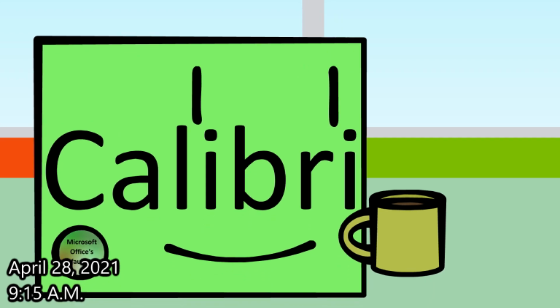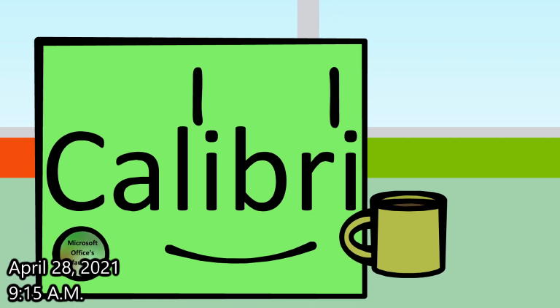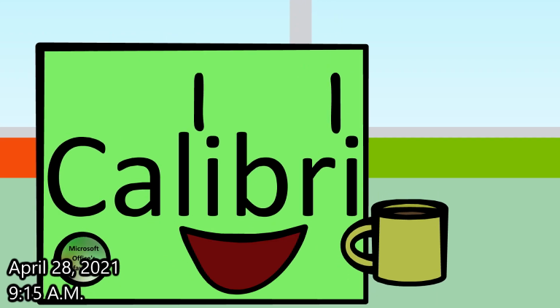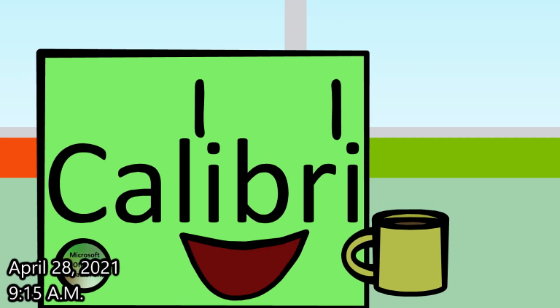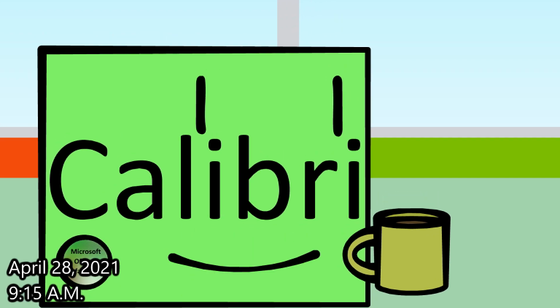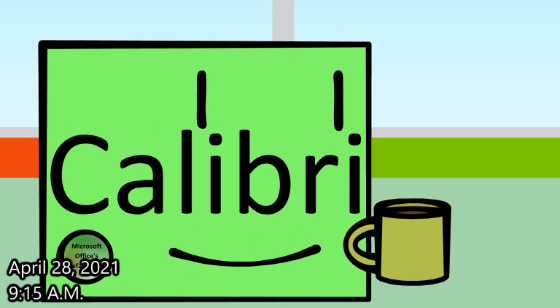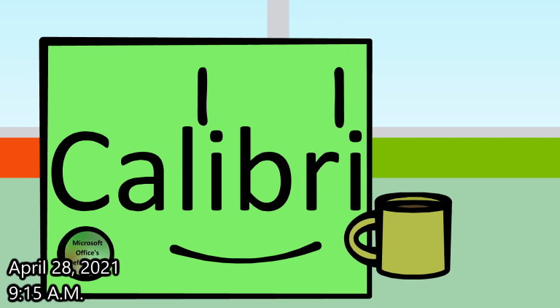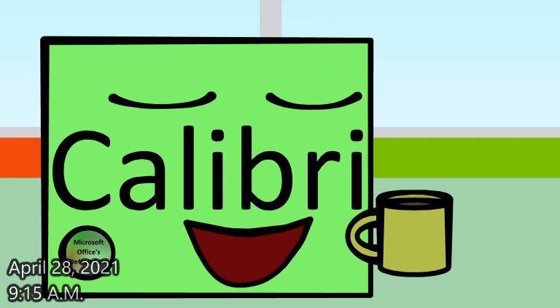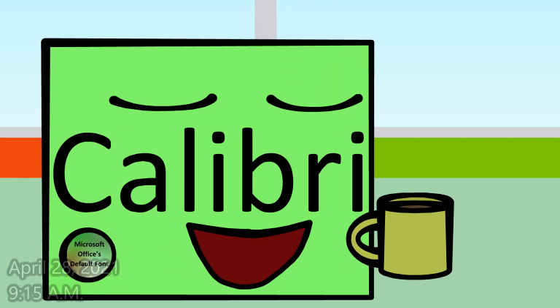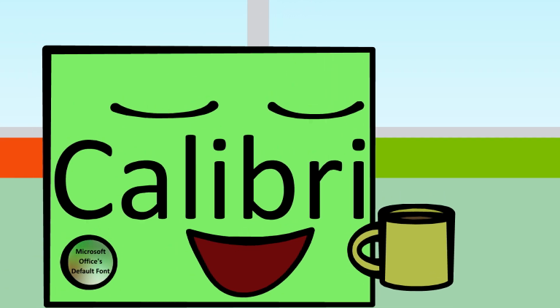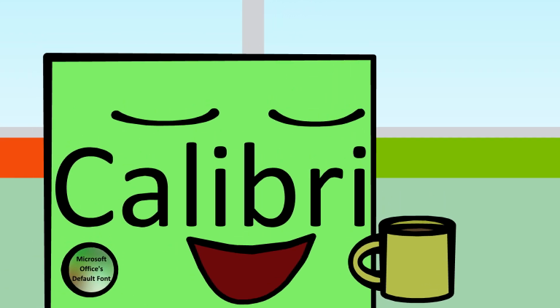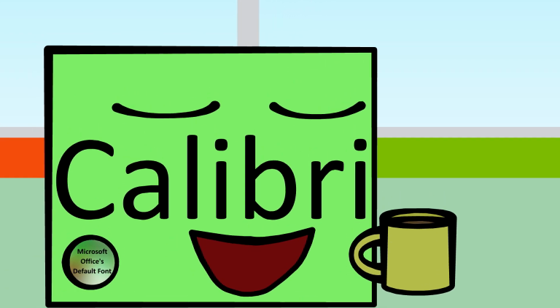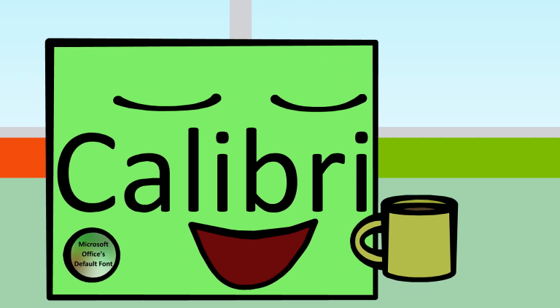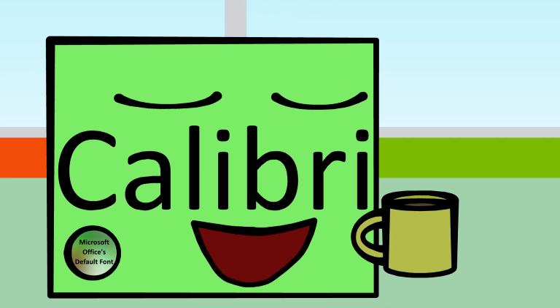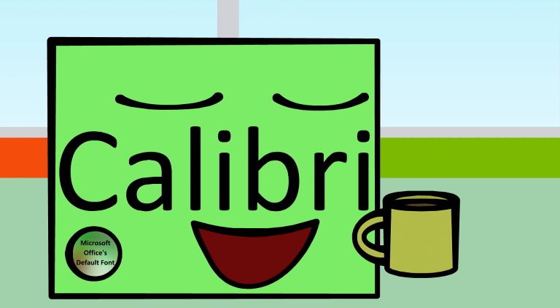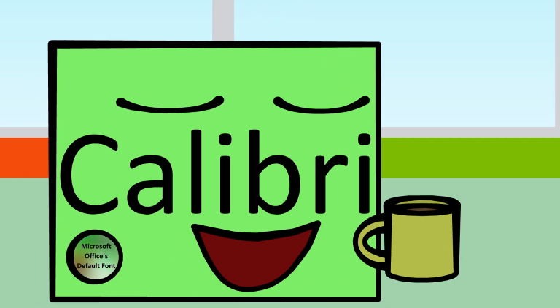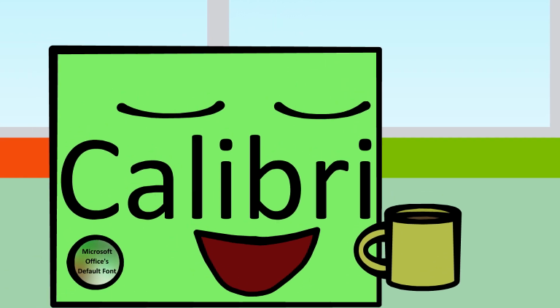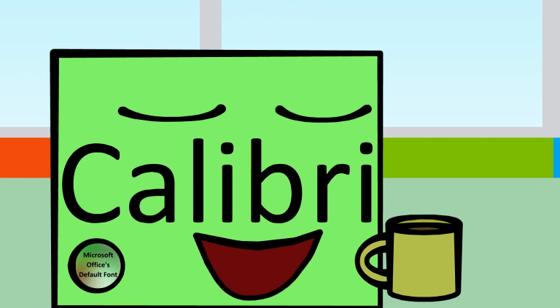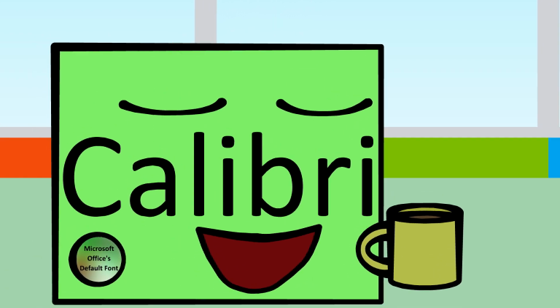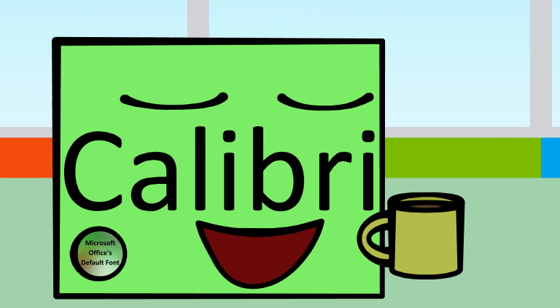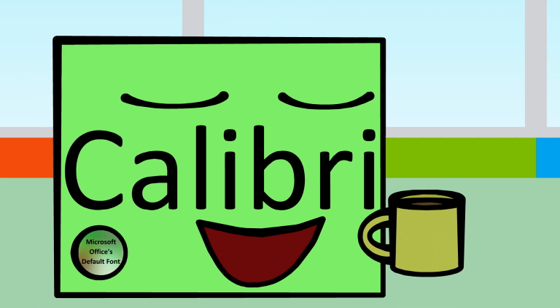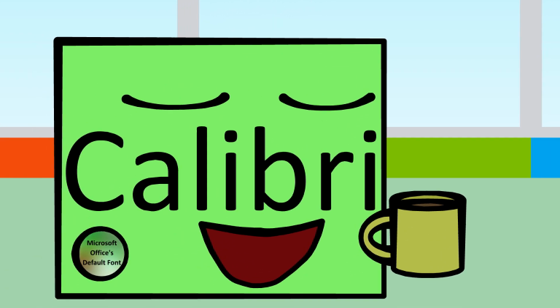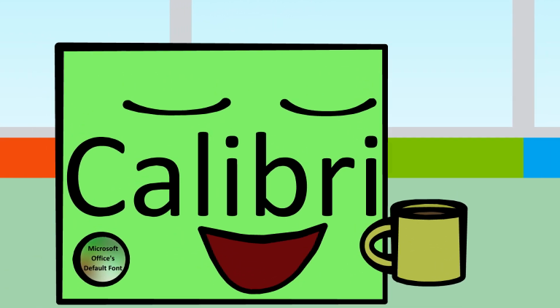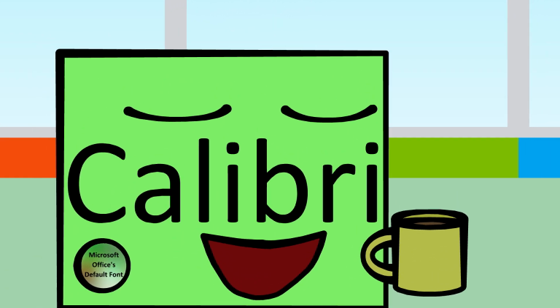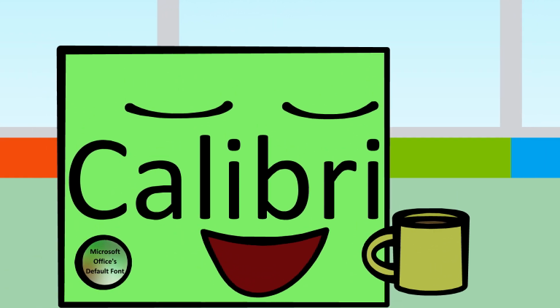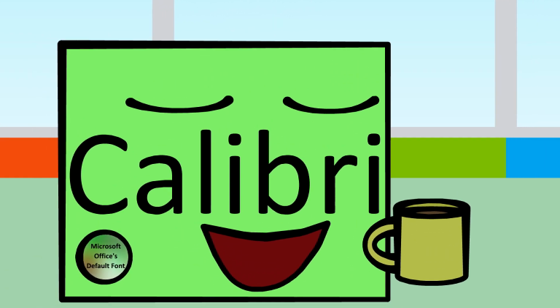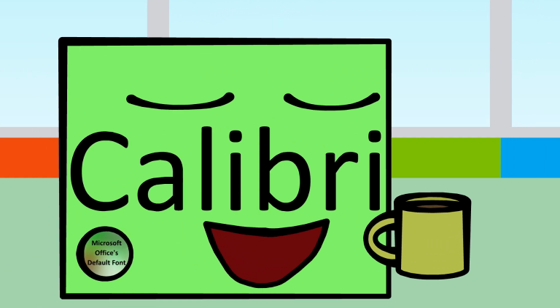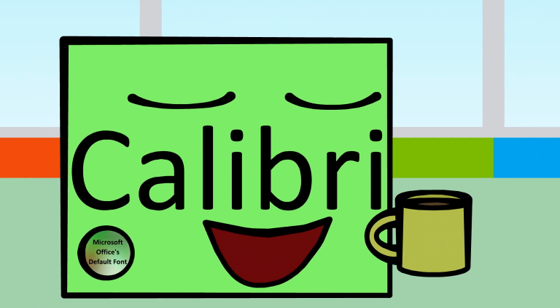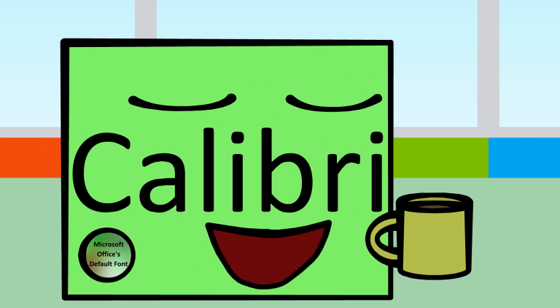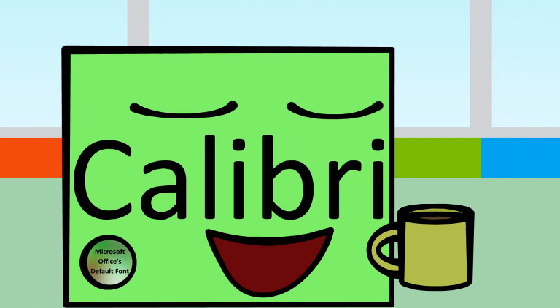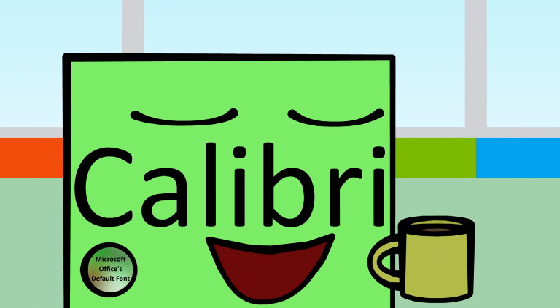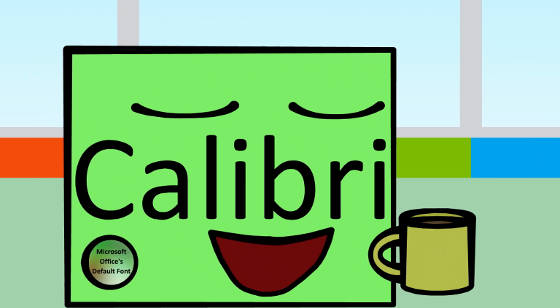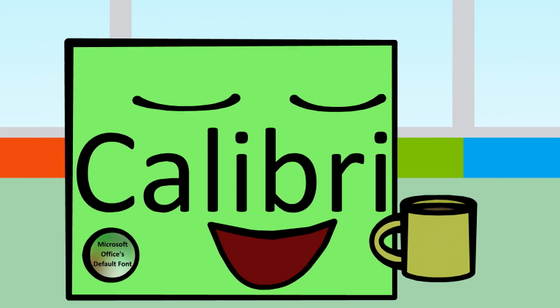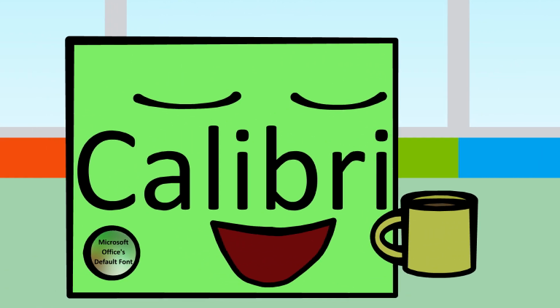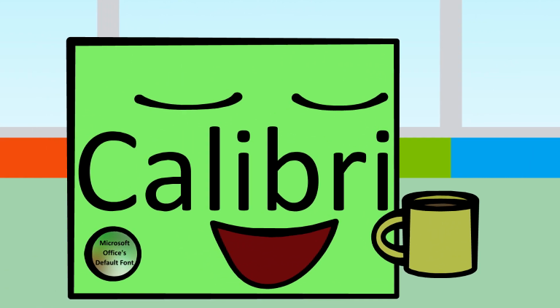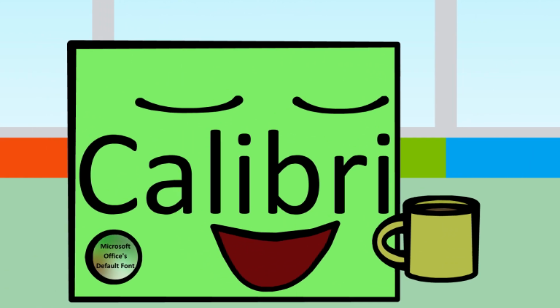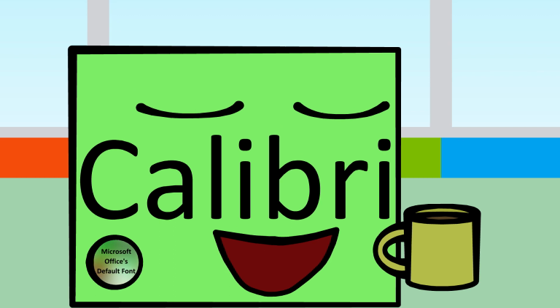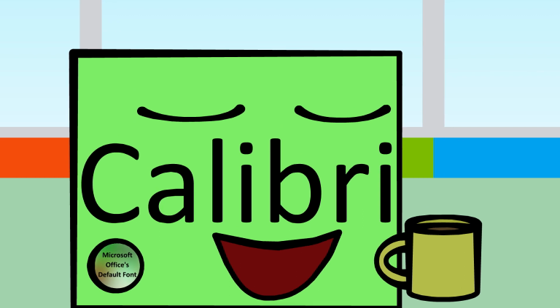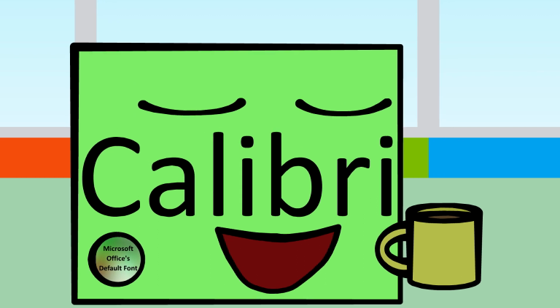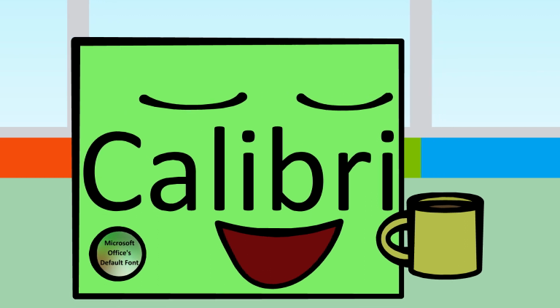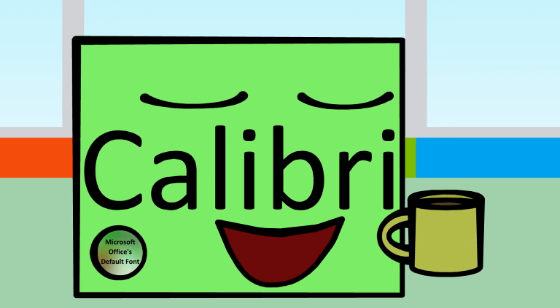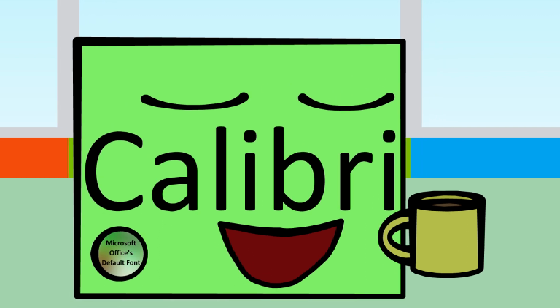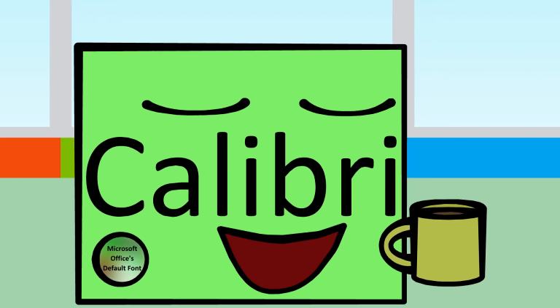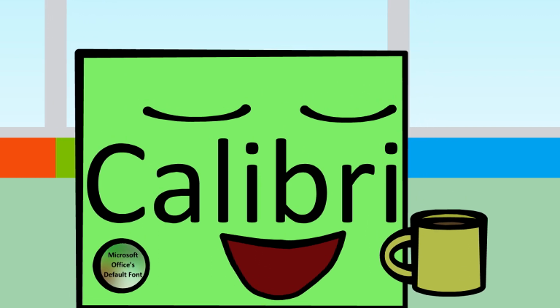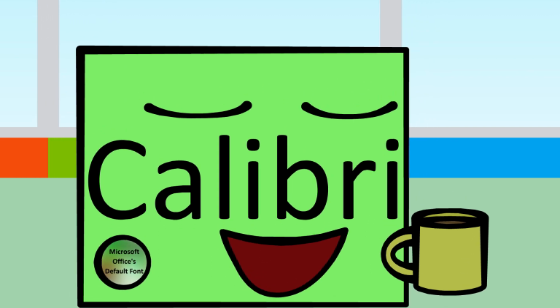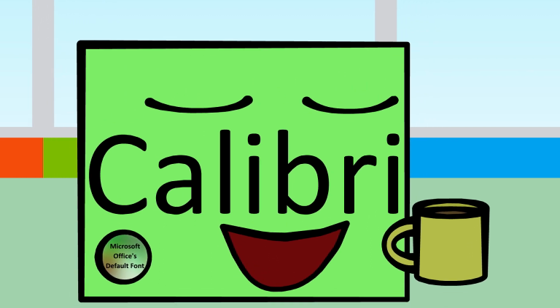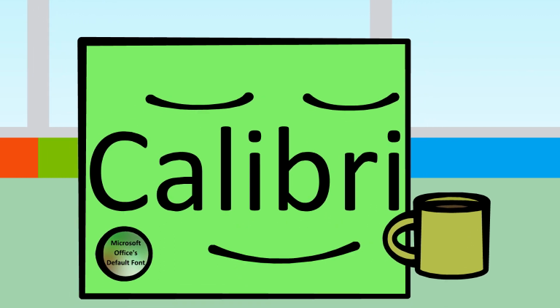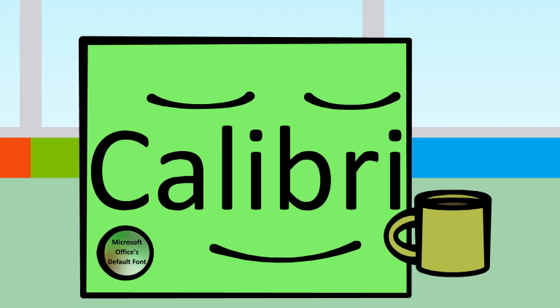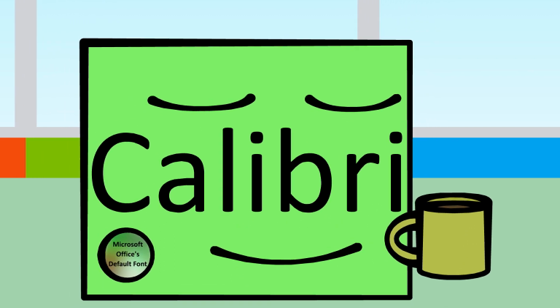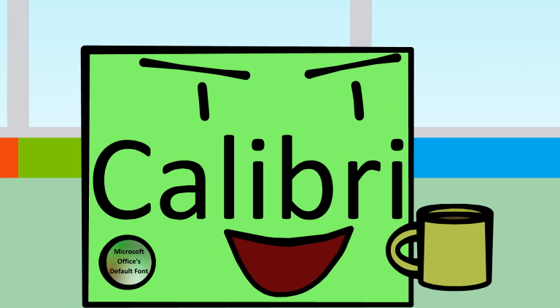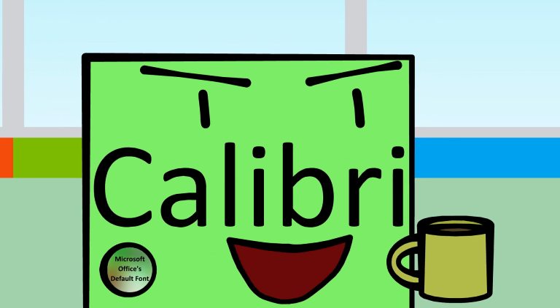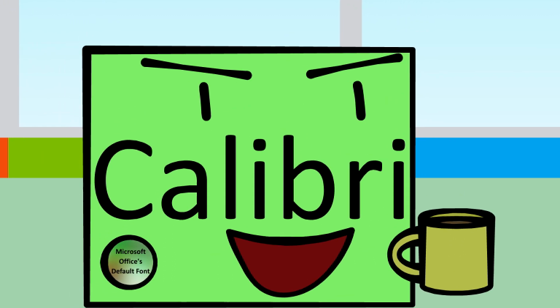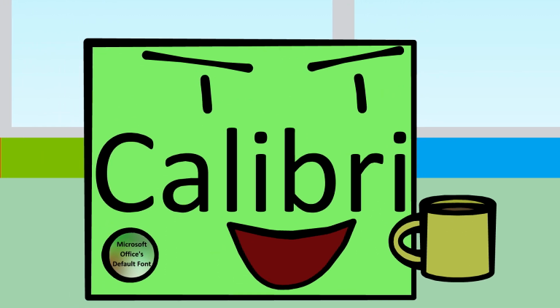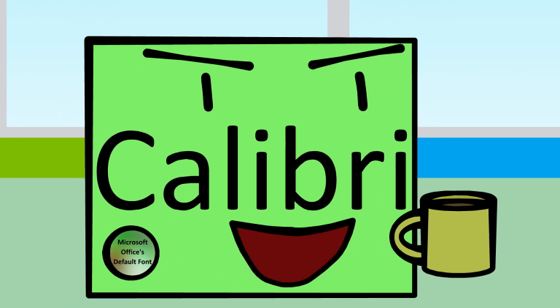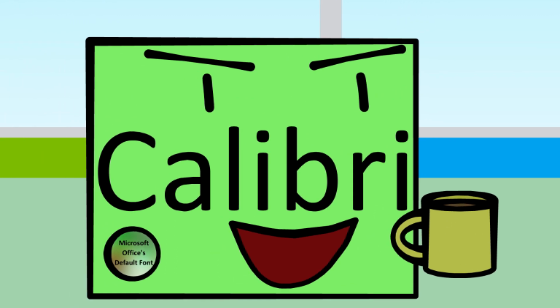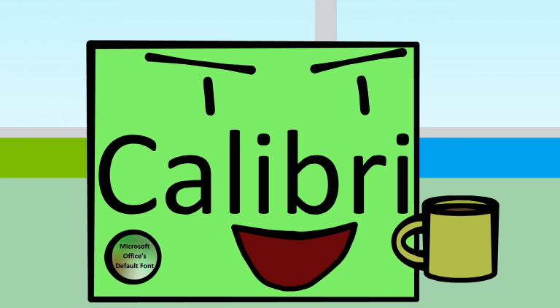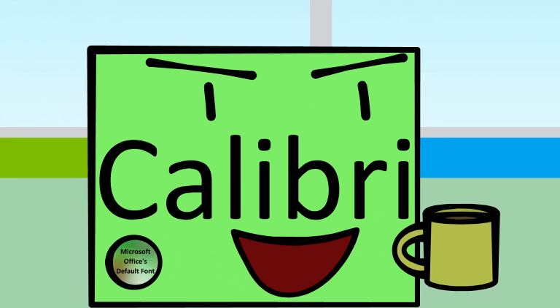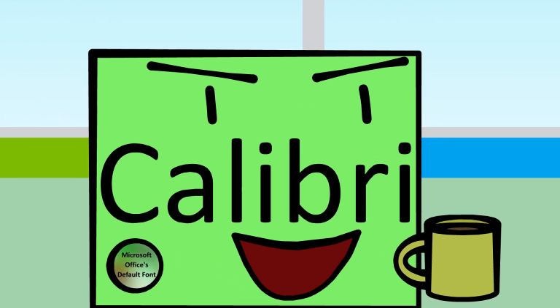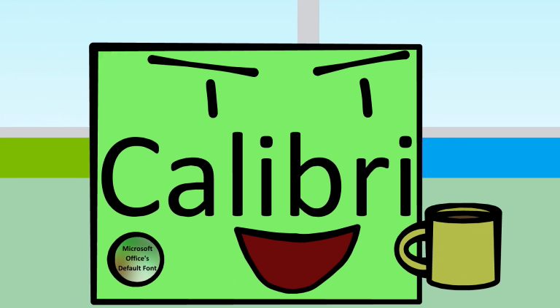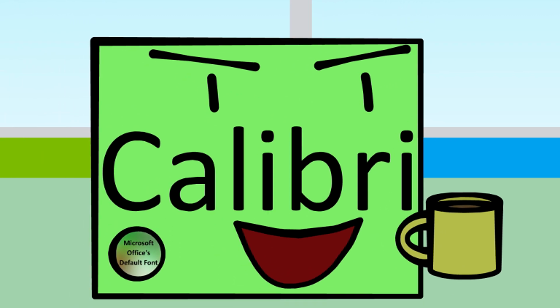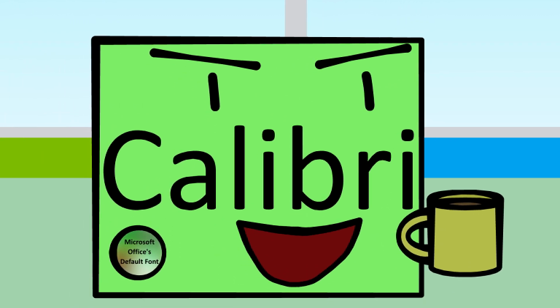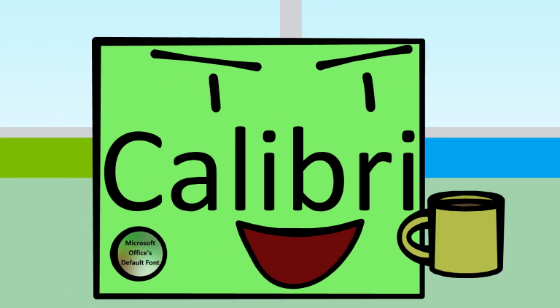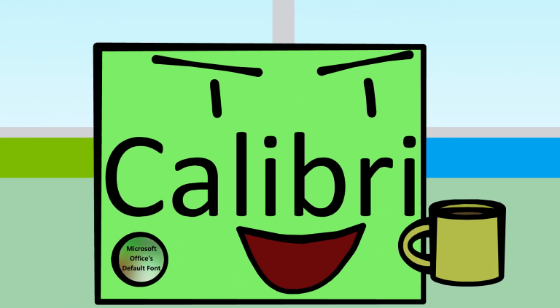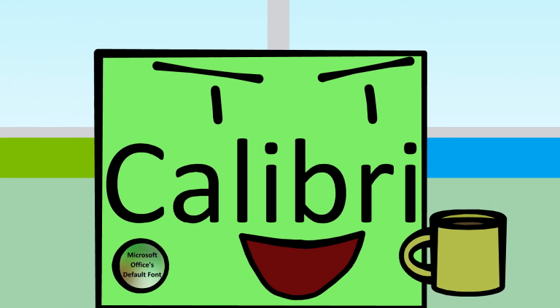Man, it feels good waking up every morning knowing that I'm Microsoft's default font. Fourteen years strong and growing.